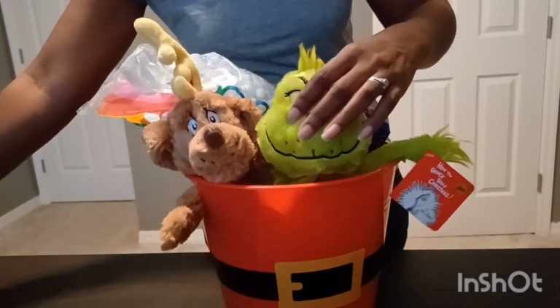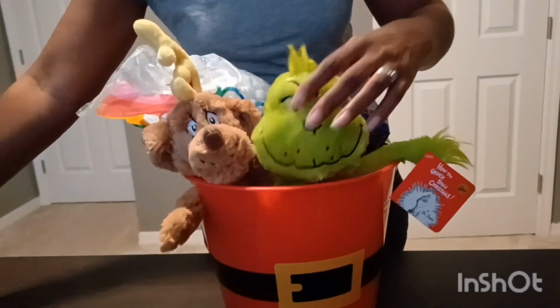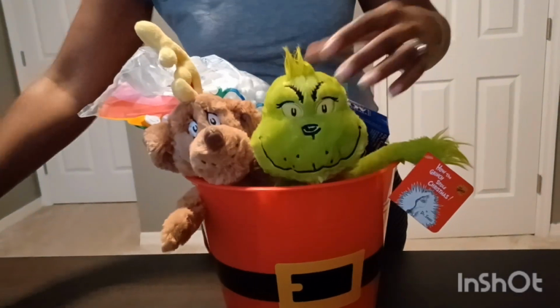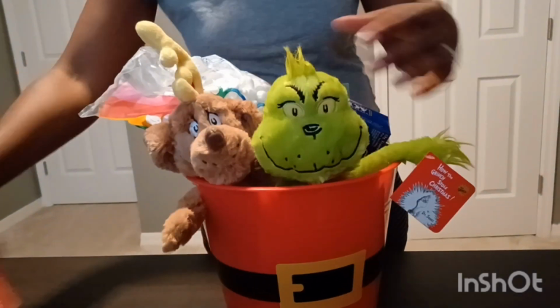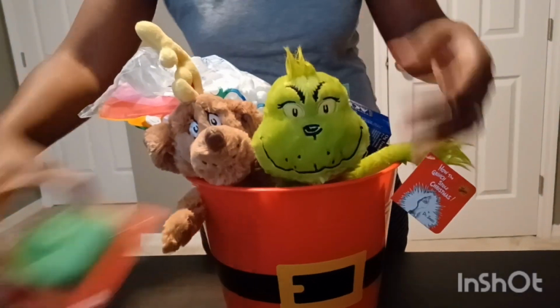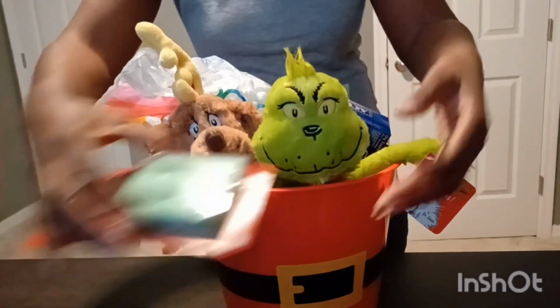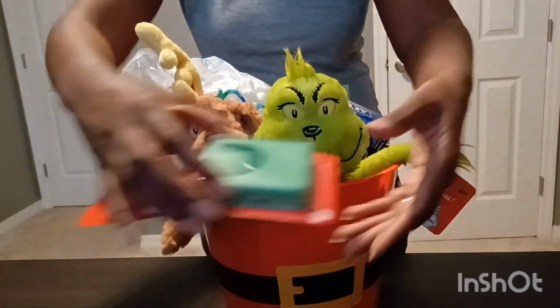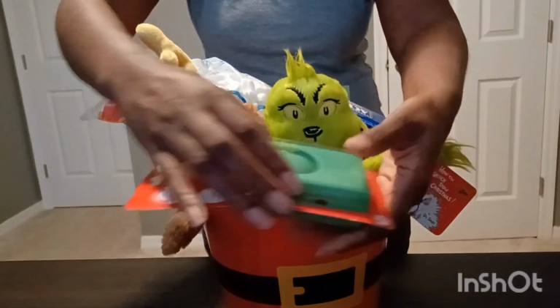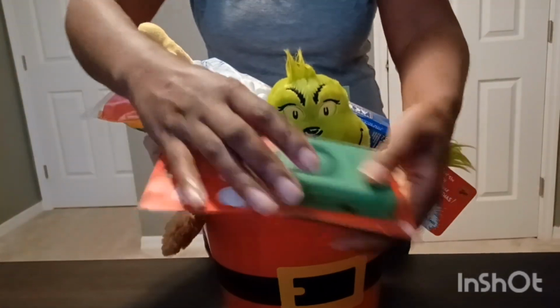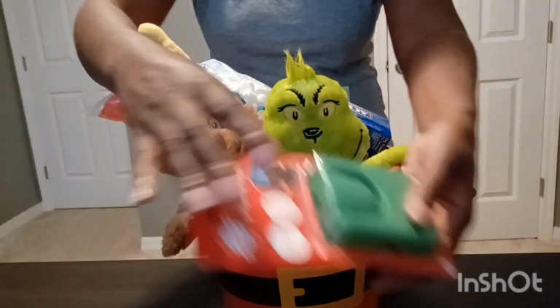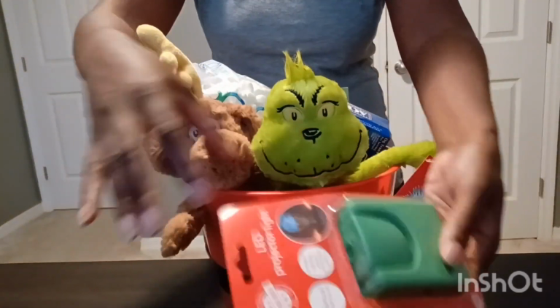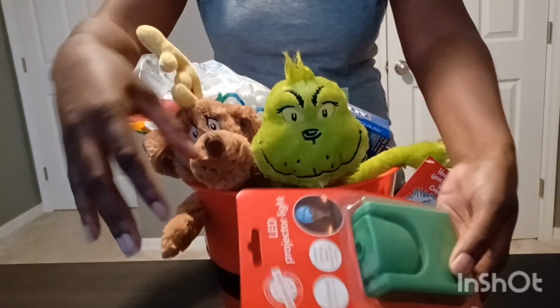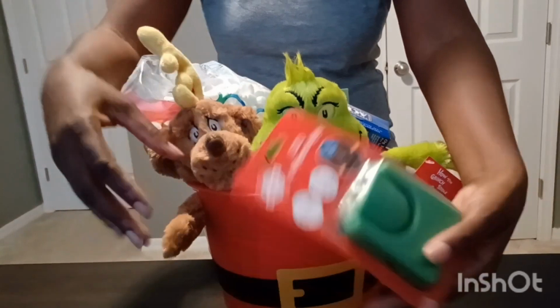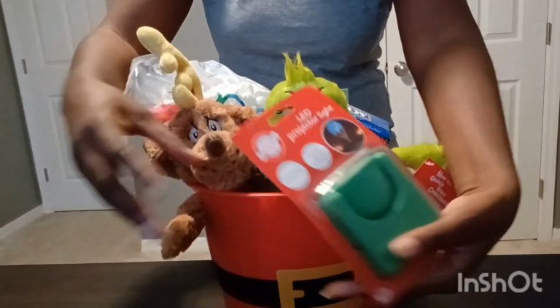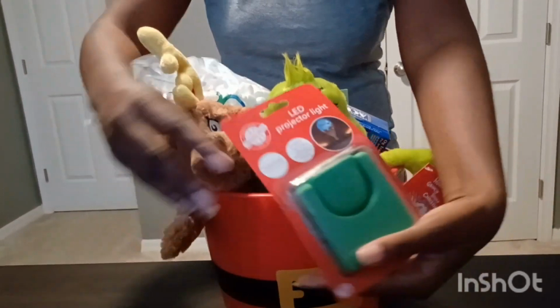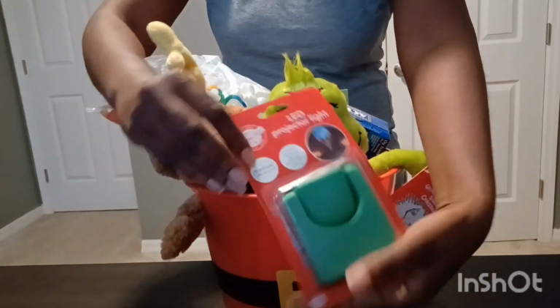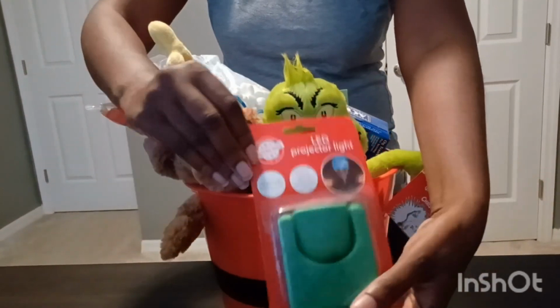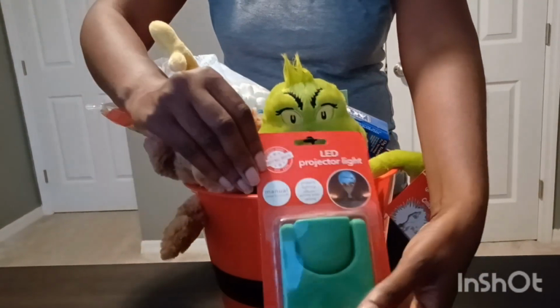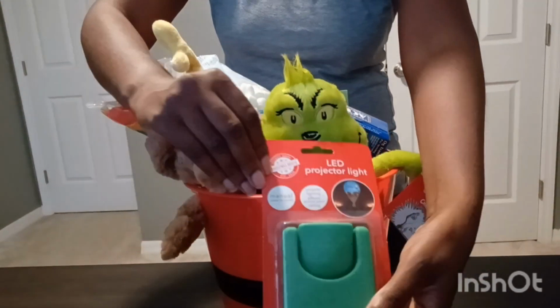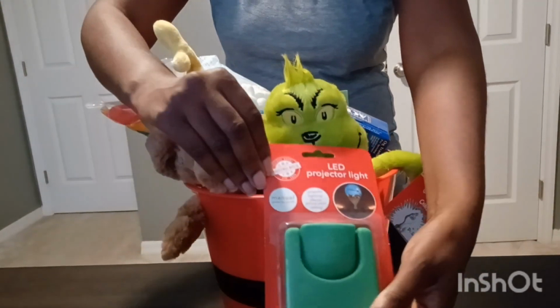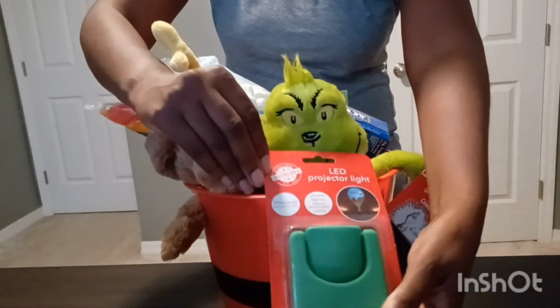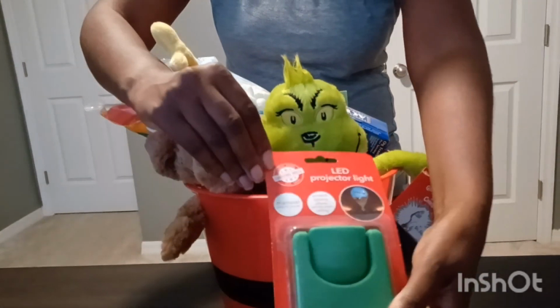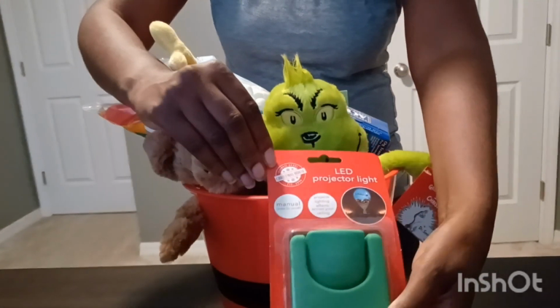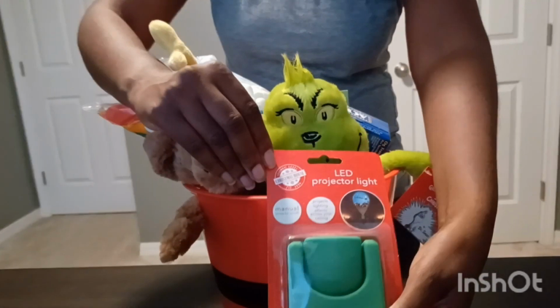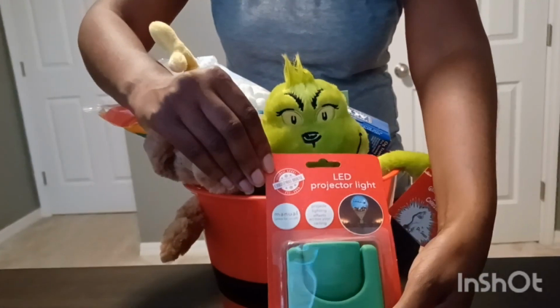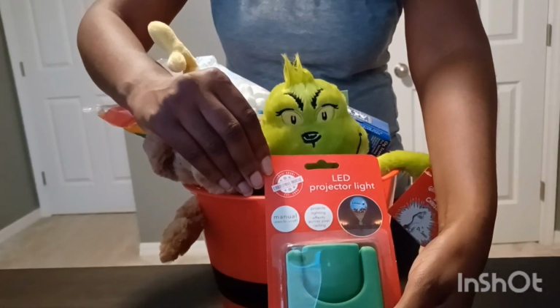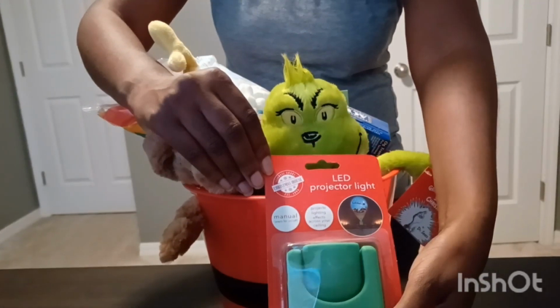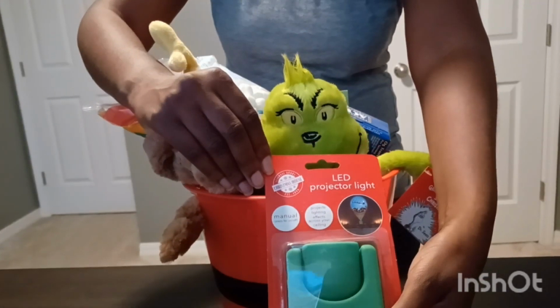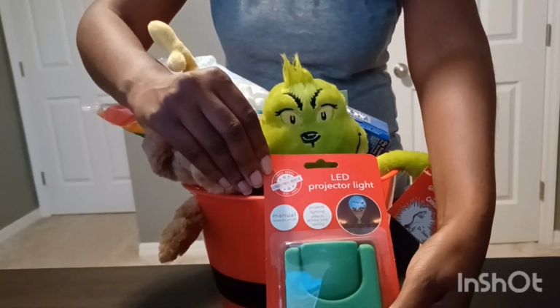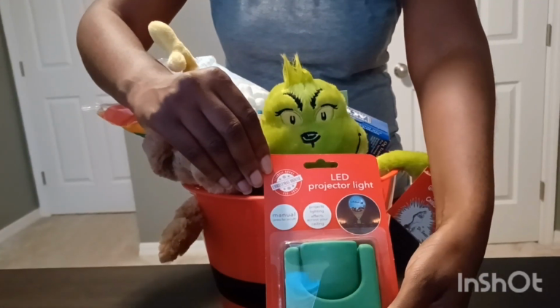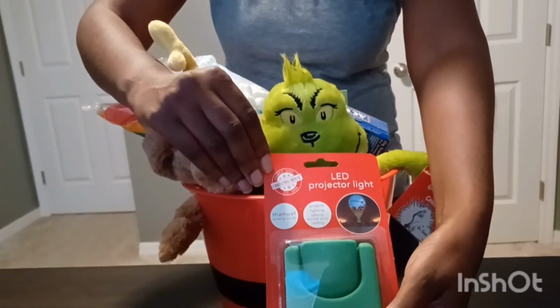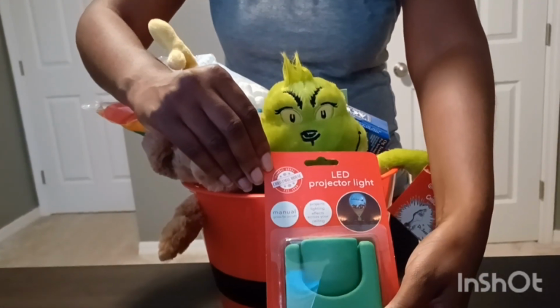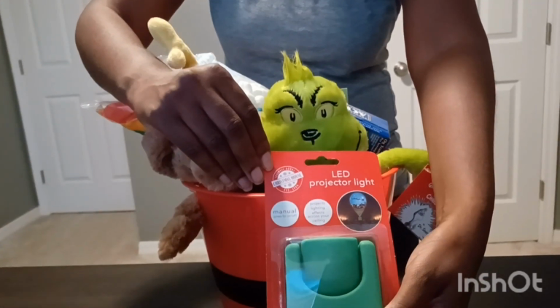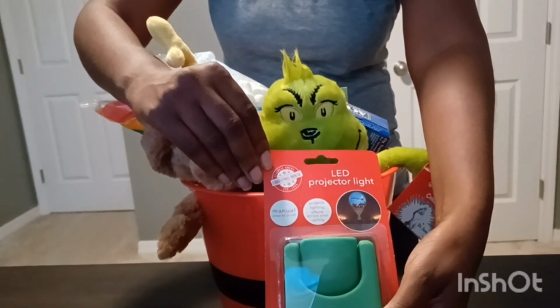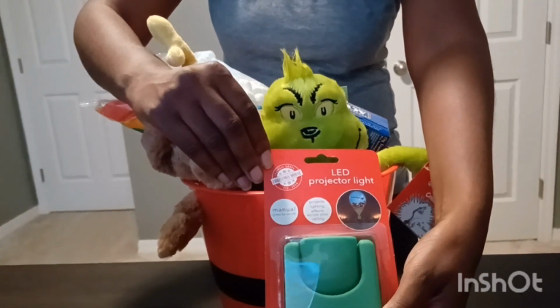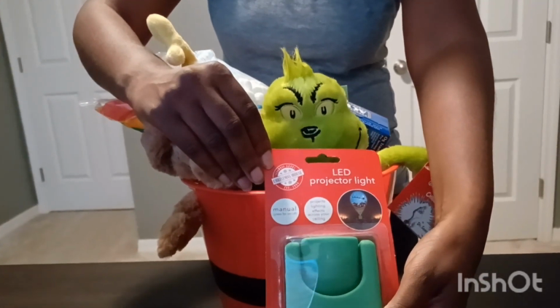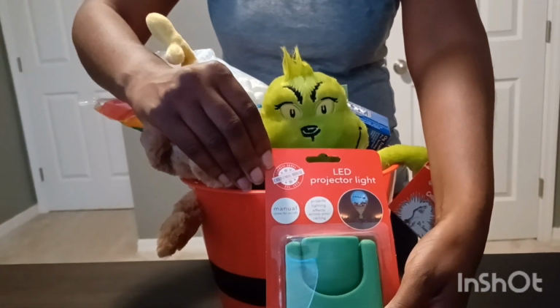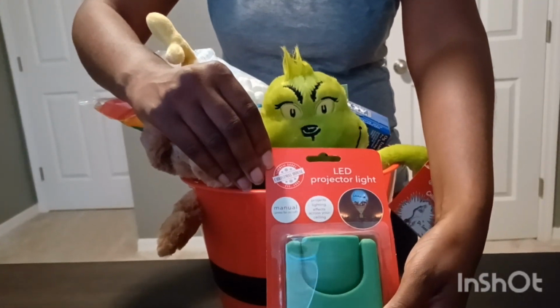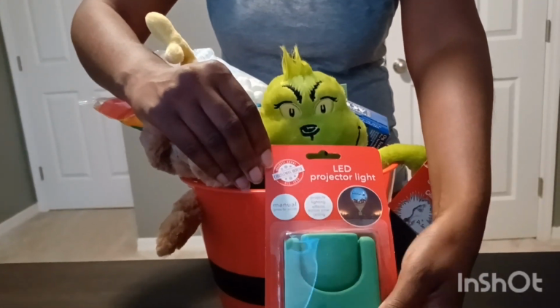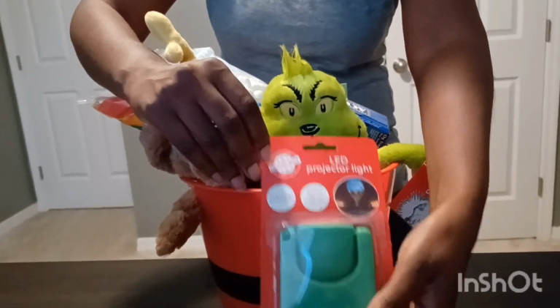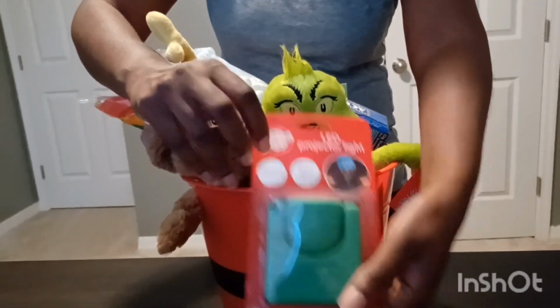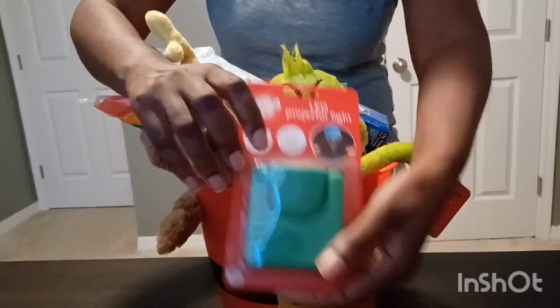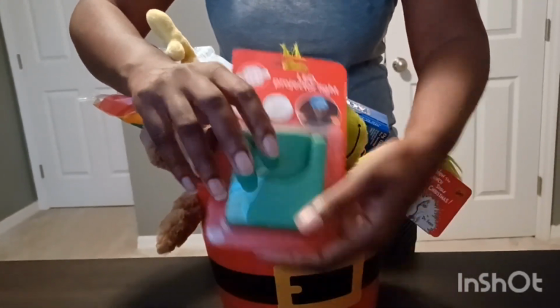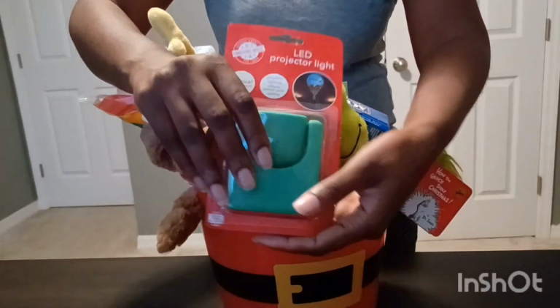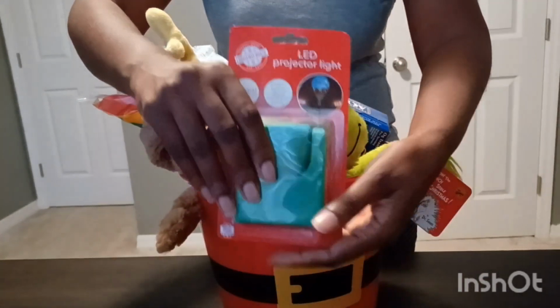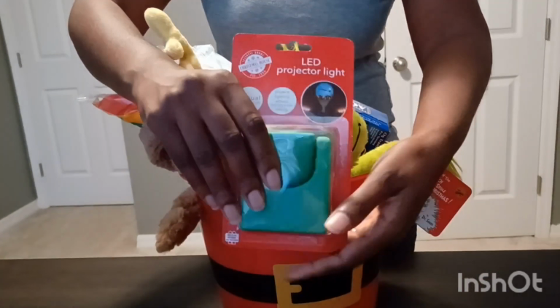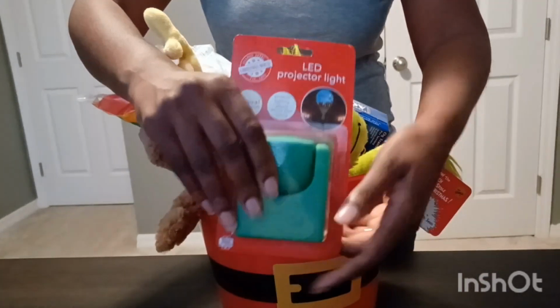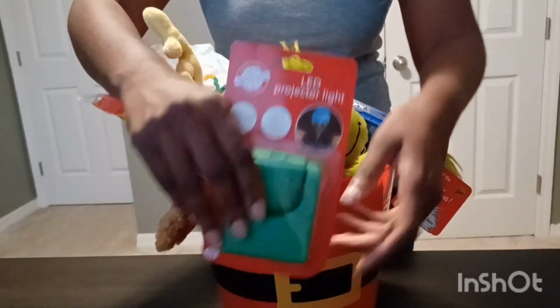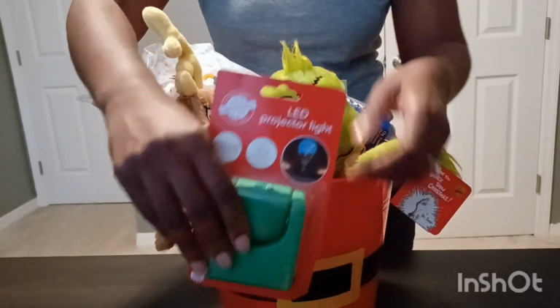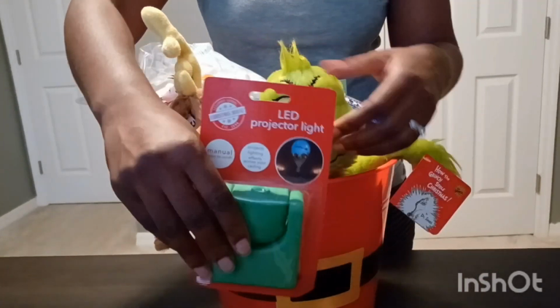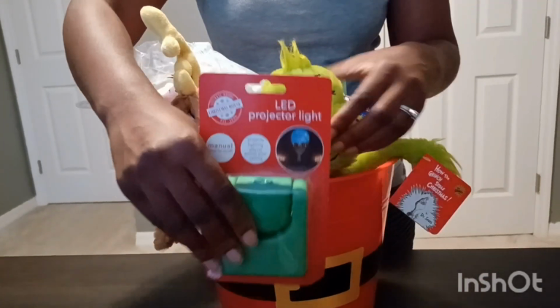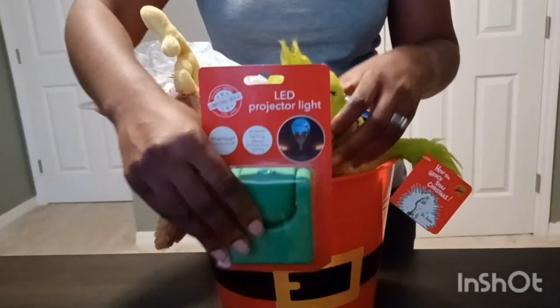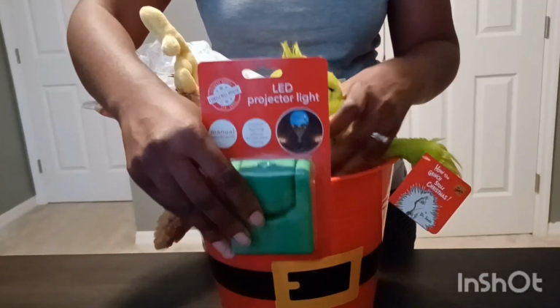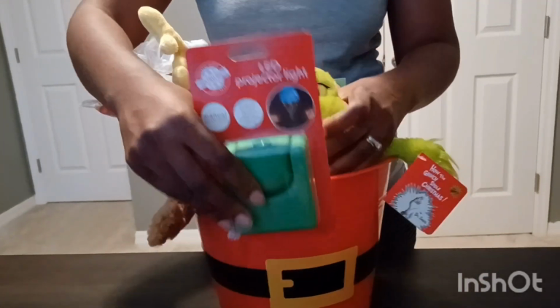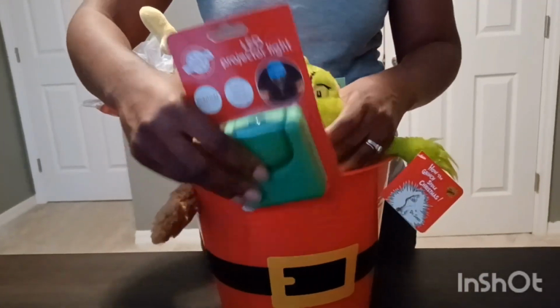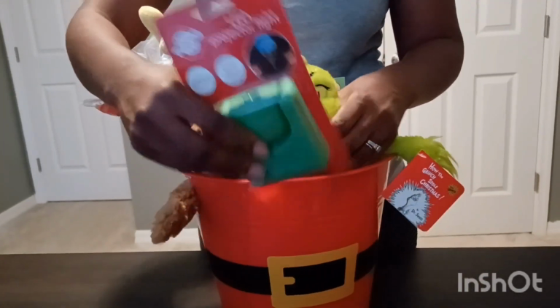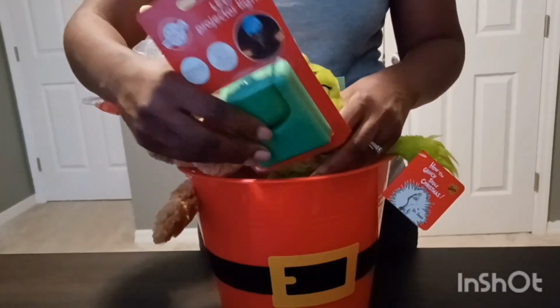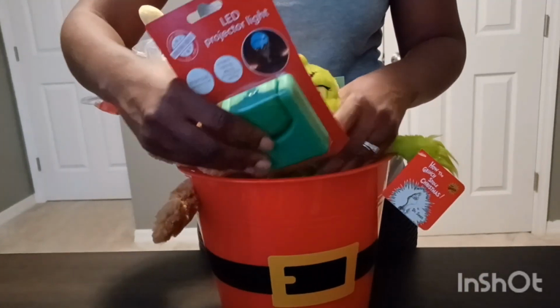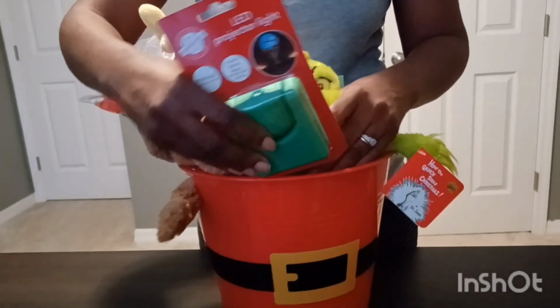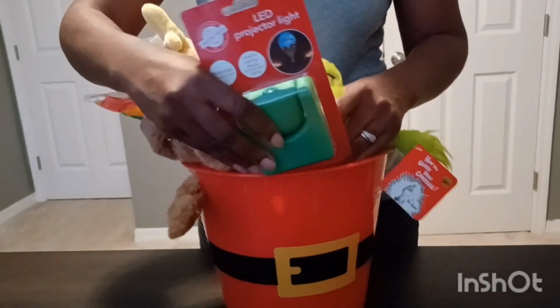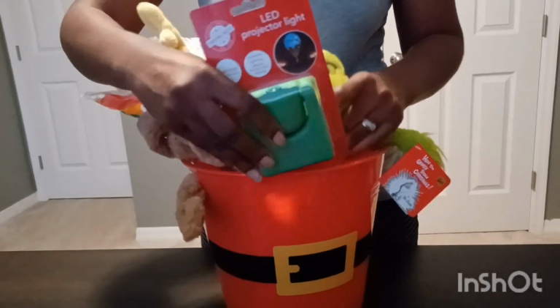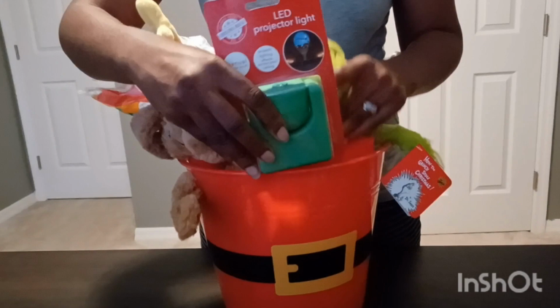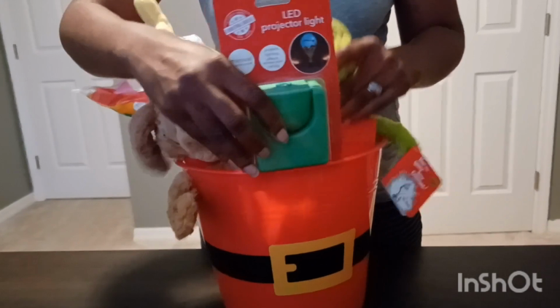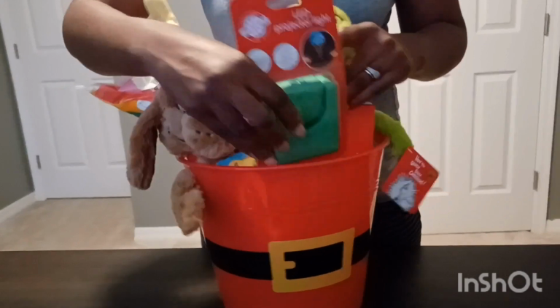Last but not least, I got them a little LED projector light, which of course is from the Dollar Tree.